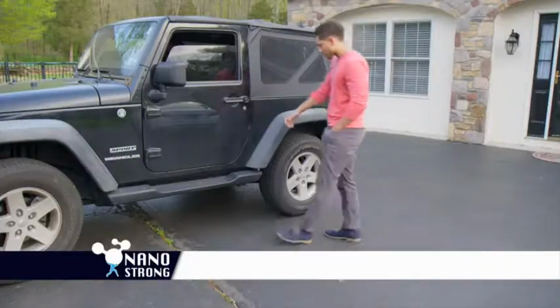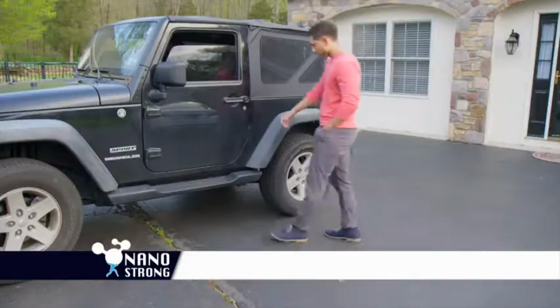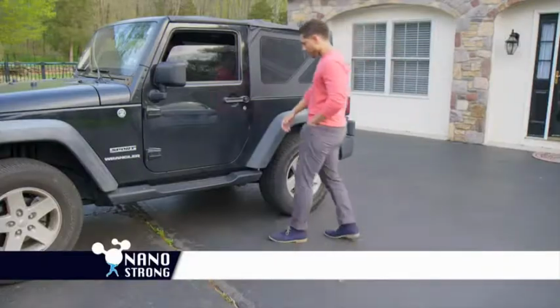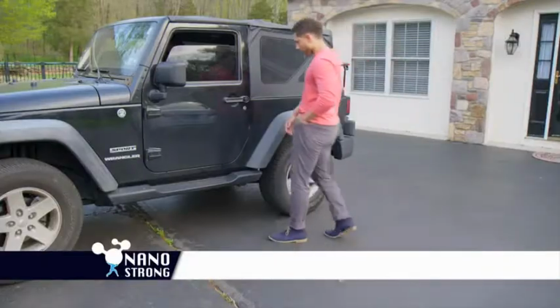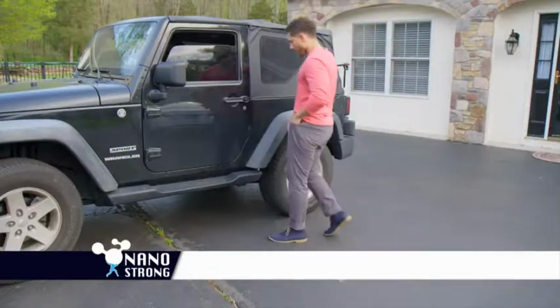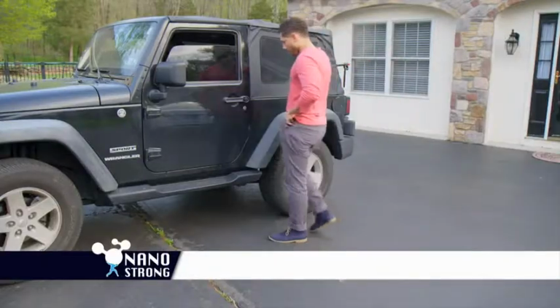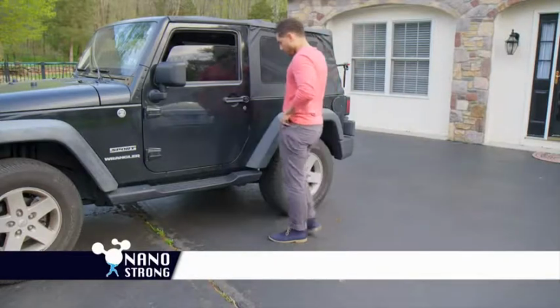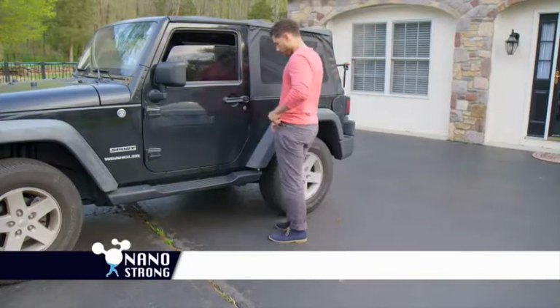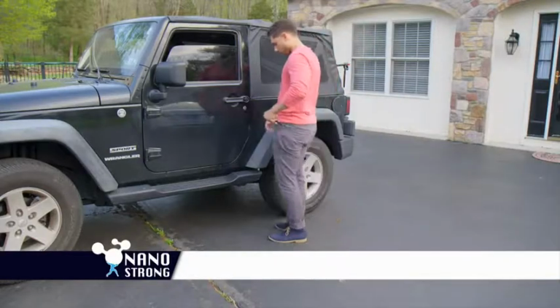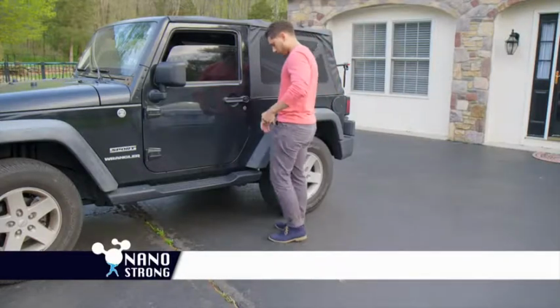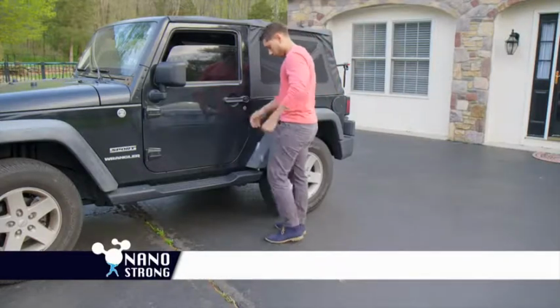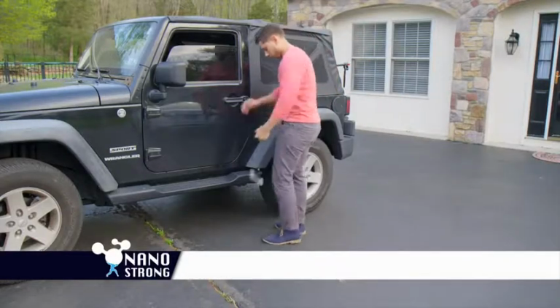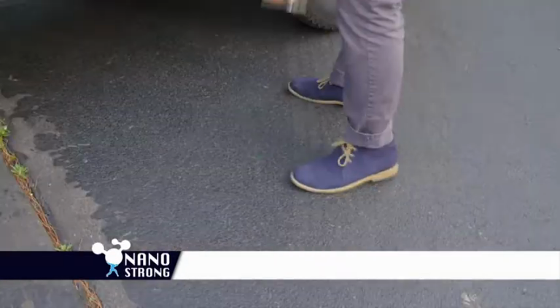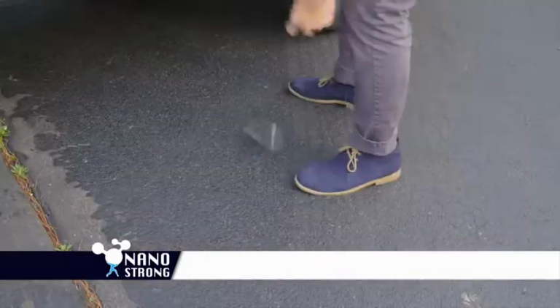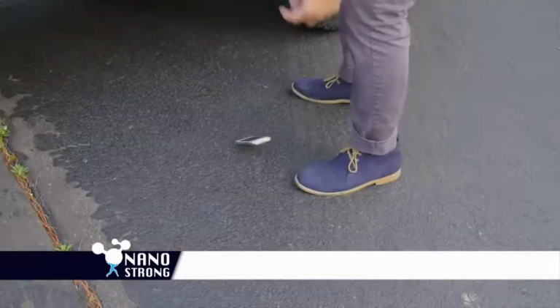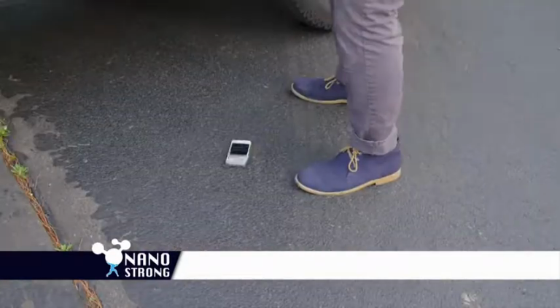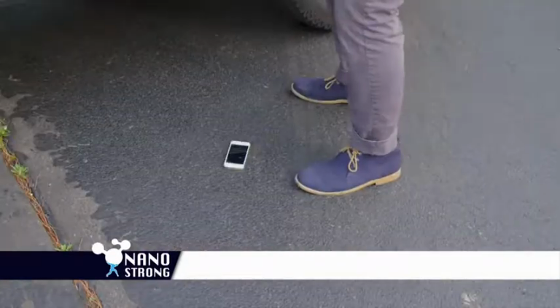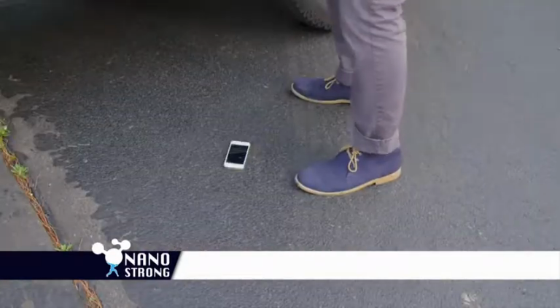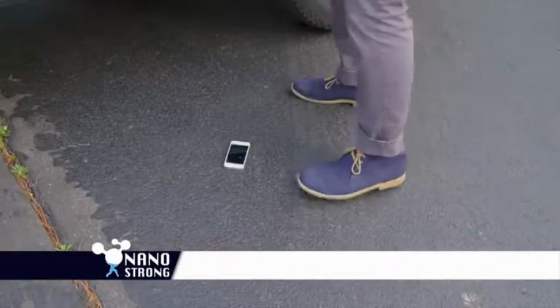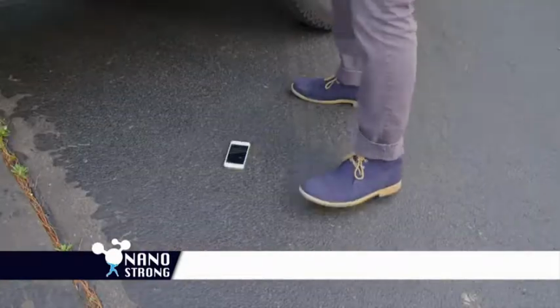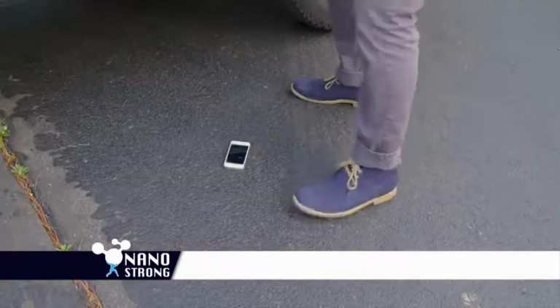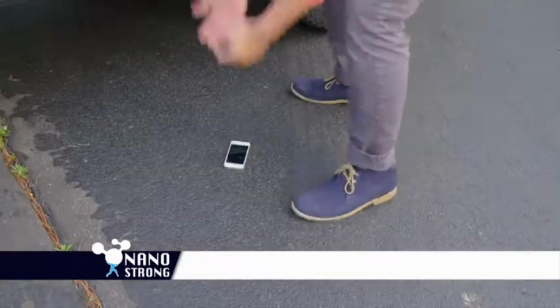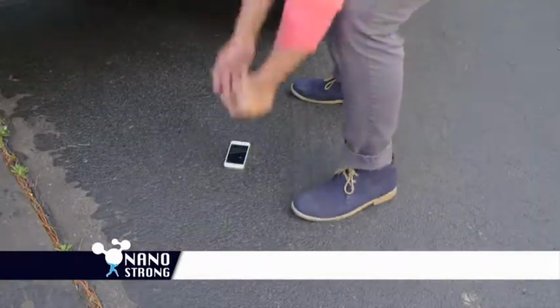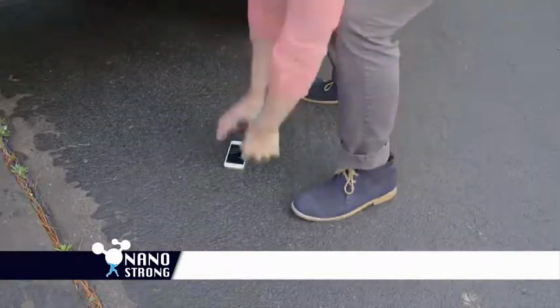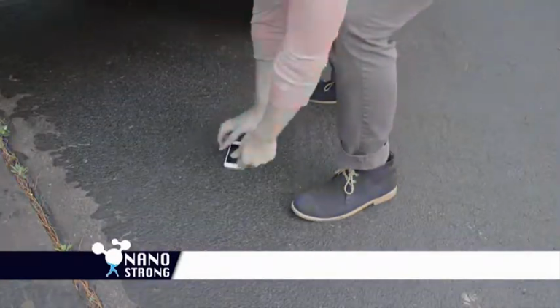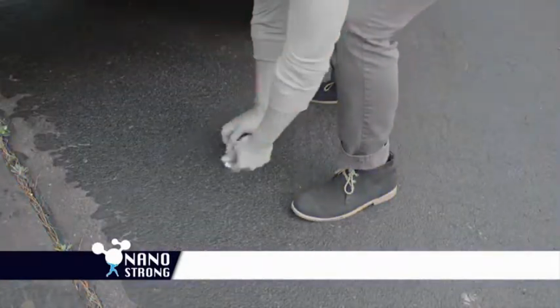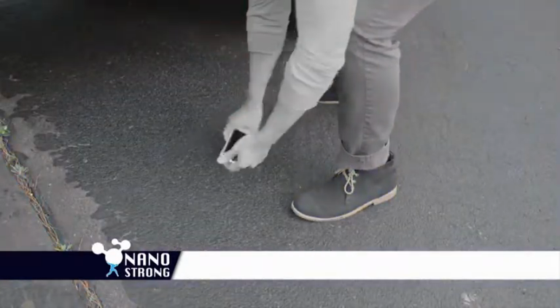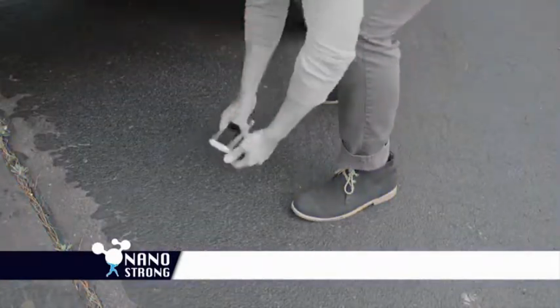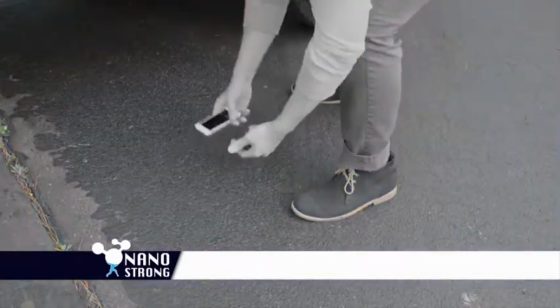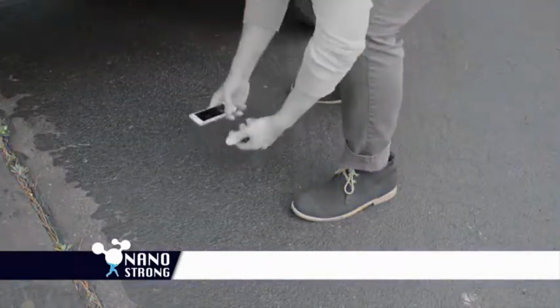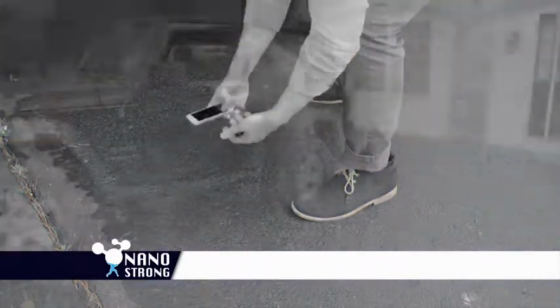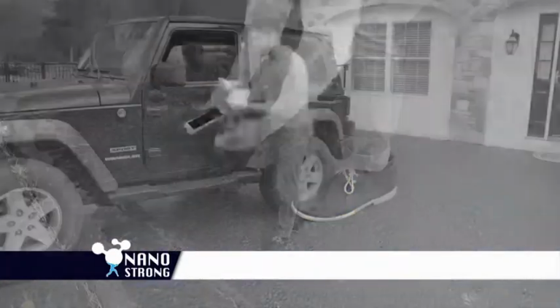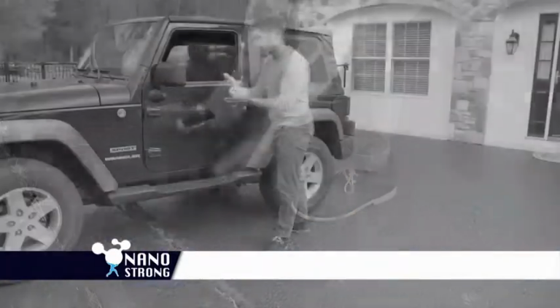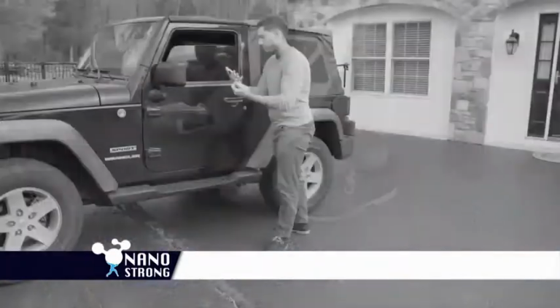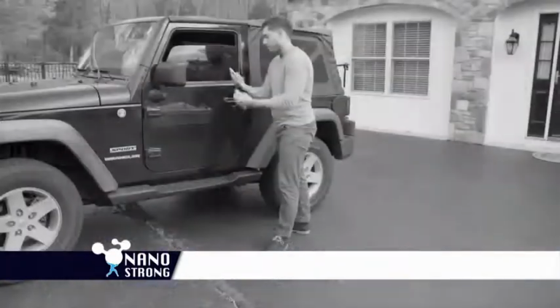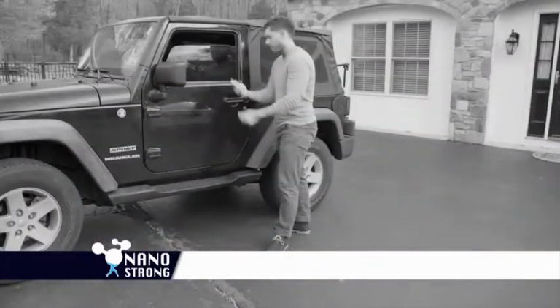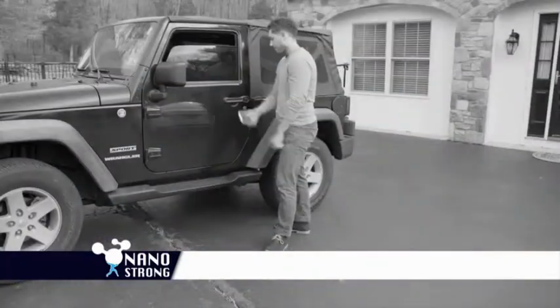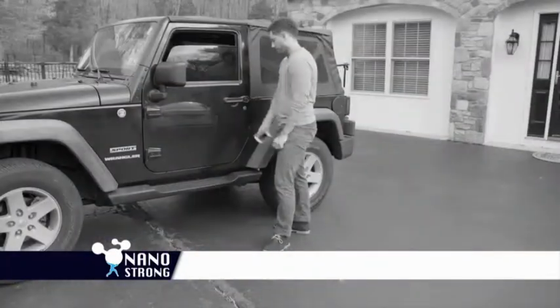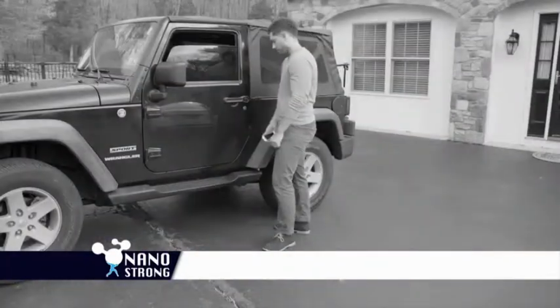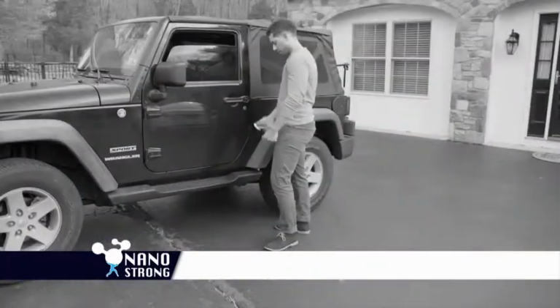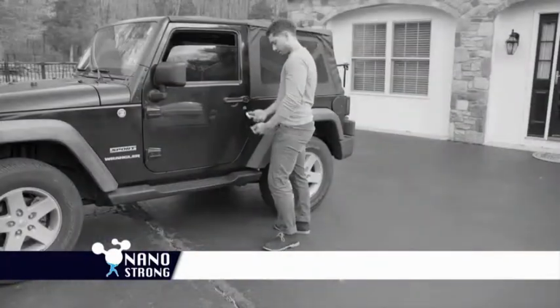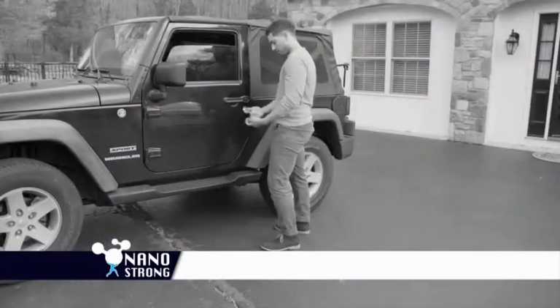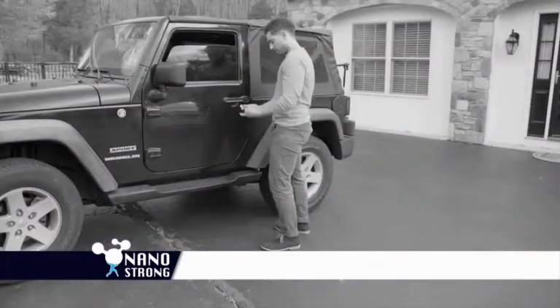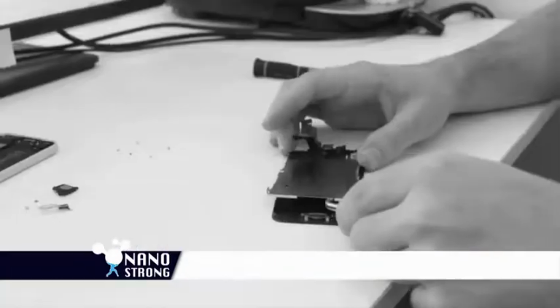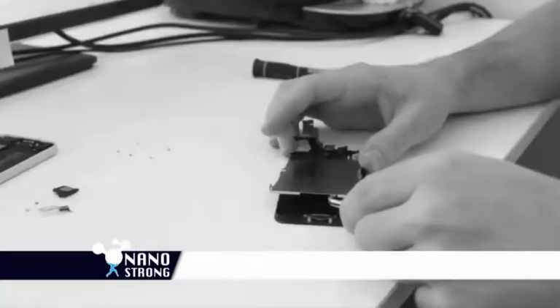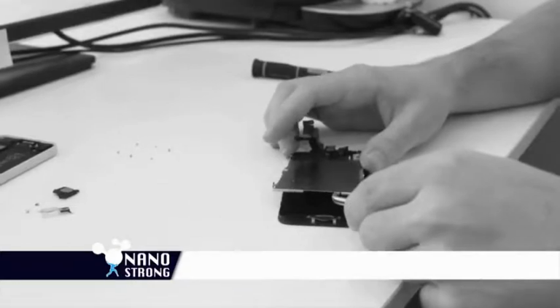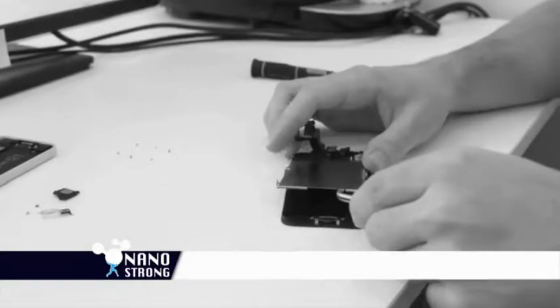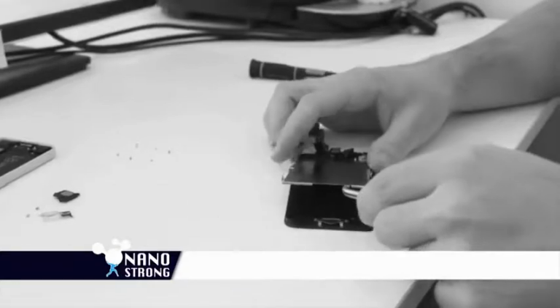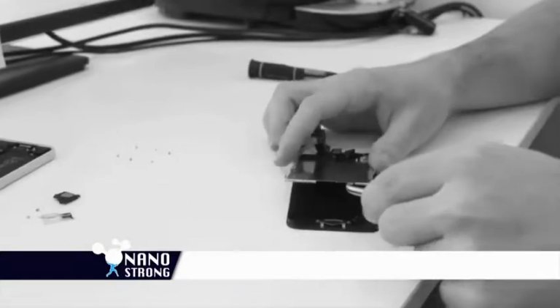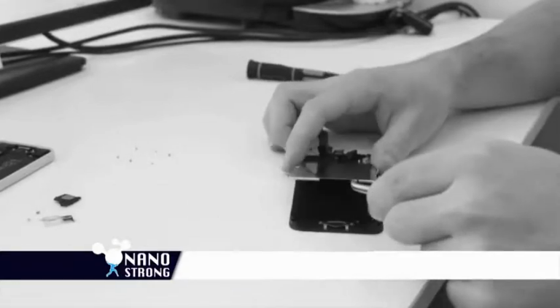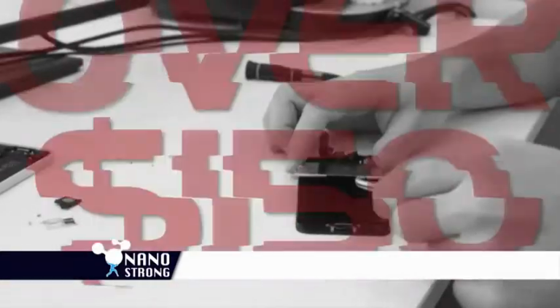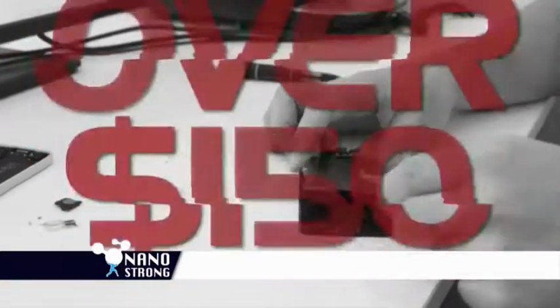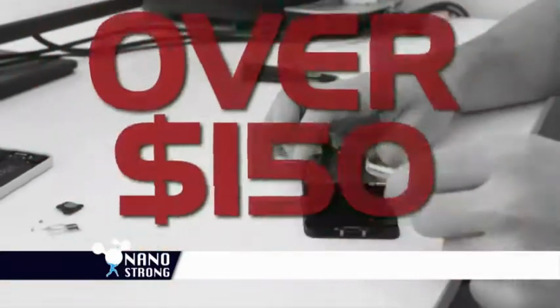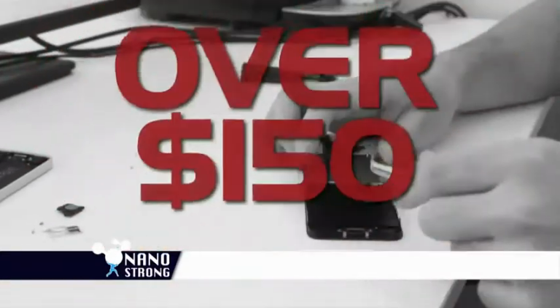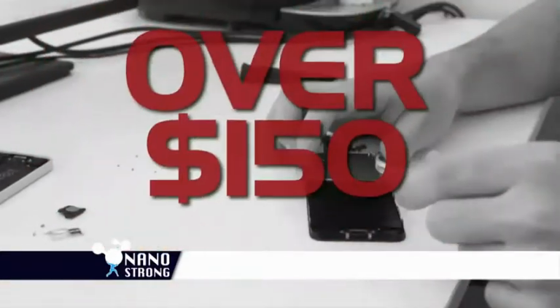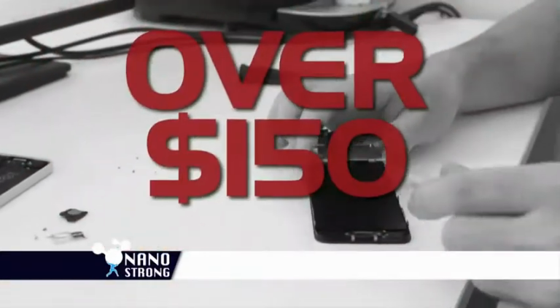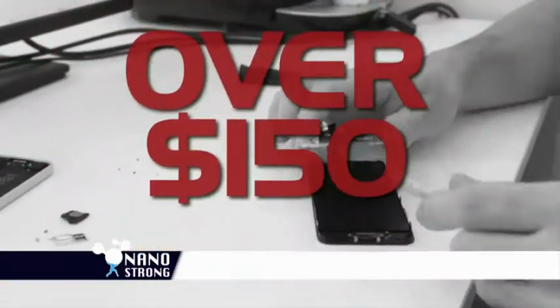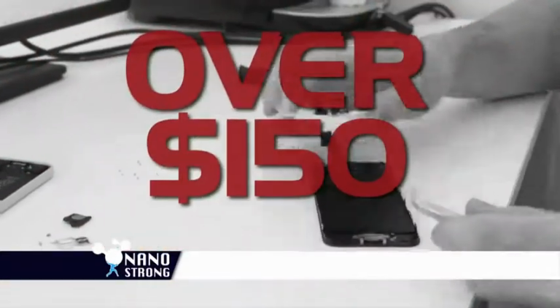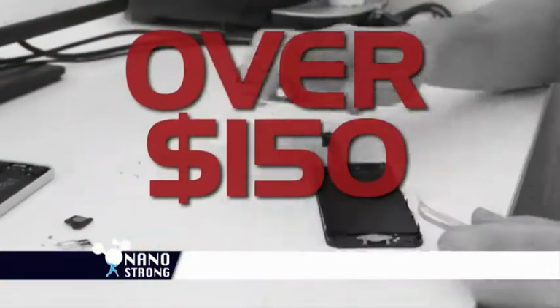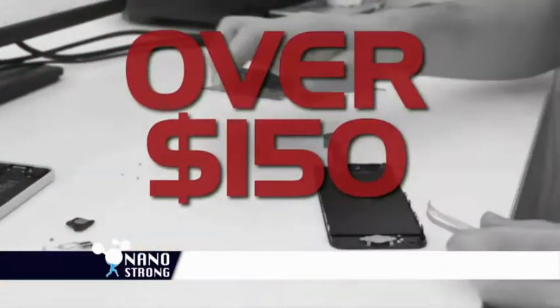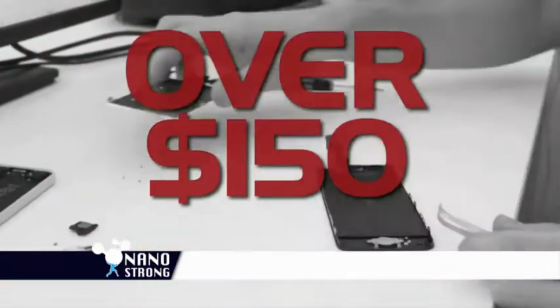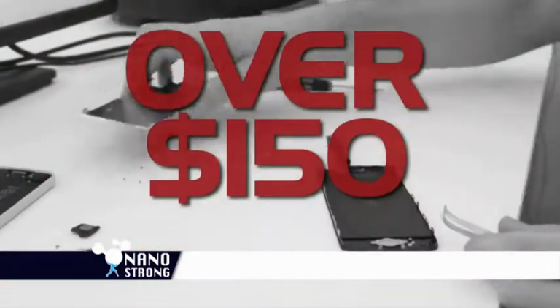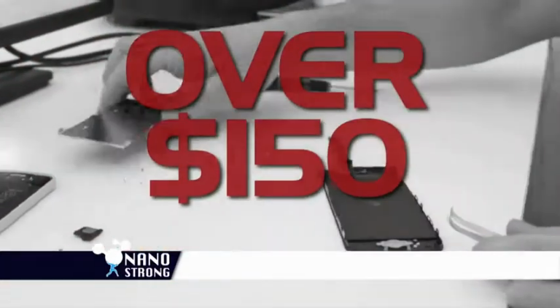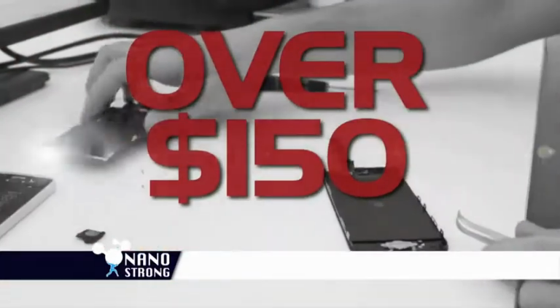Worried about dropping your phone? Even with your screen protector, the glass can shatter, and a replacement can cost over $150.